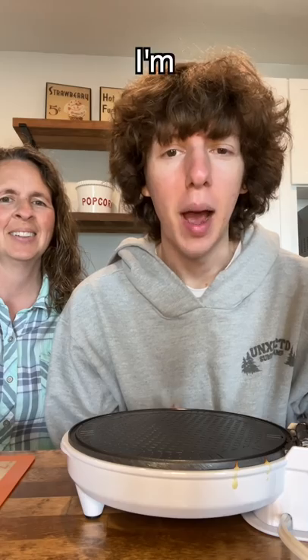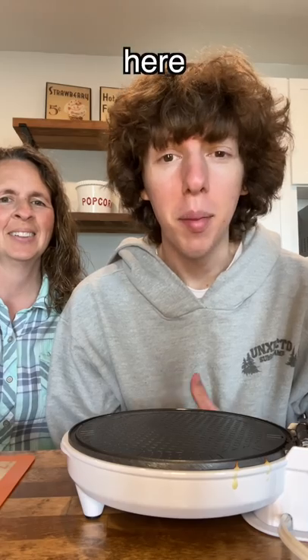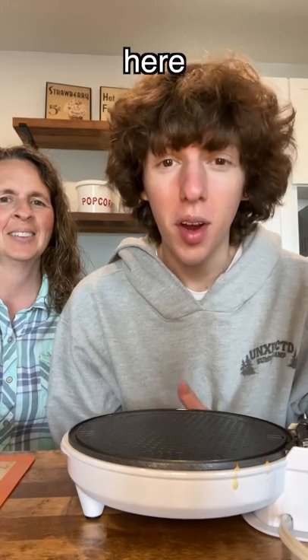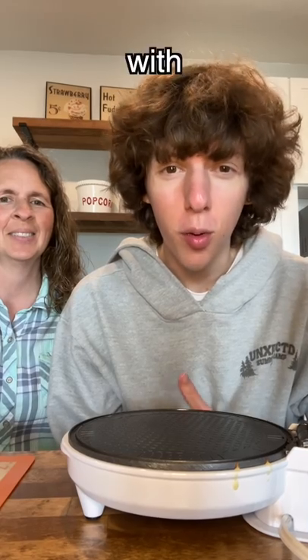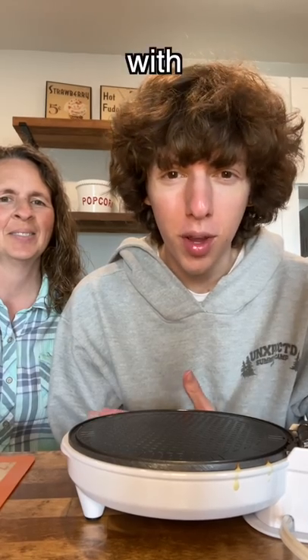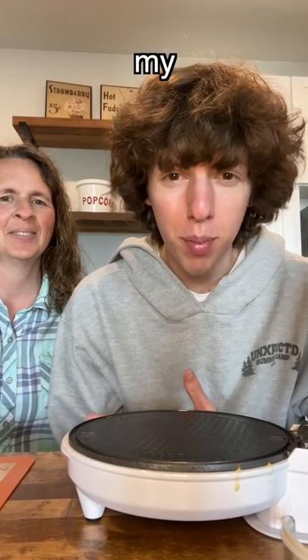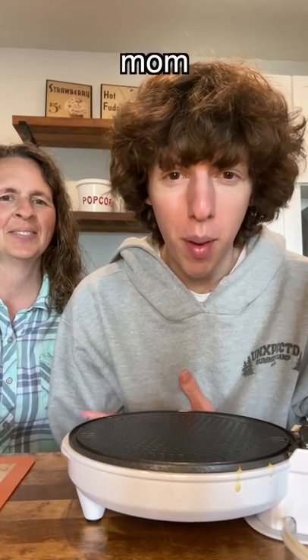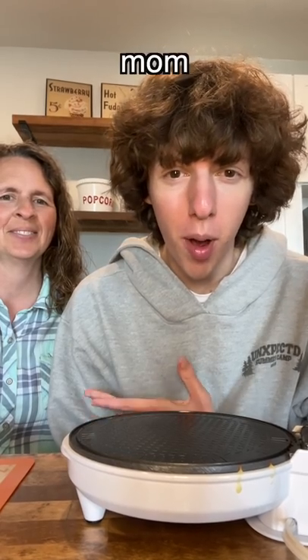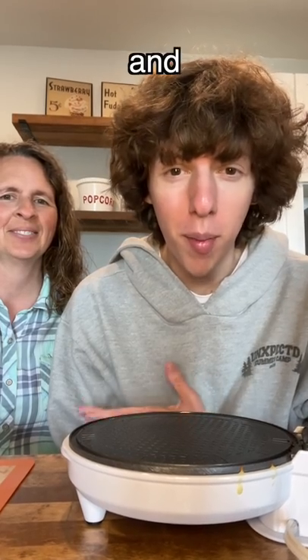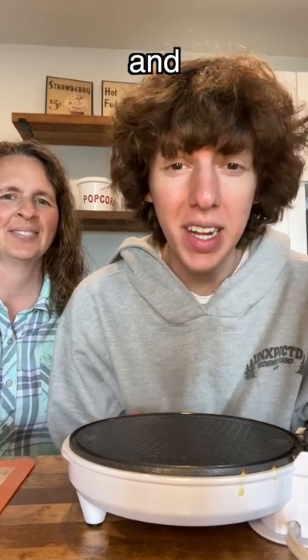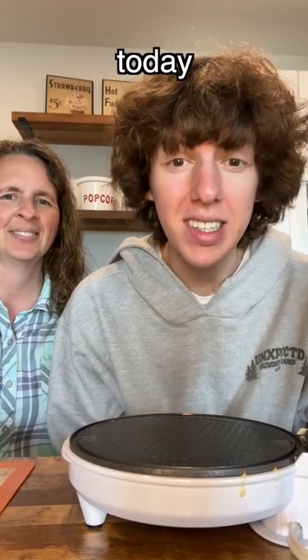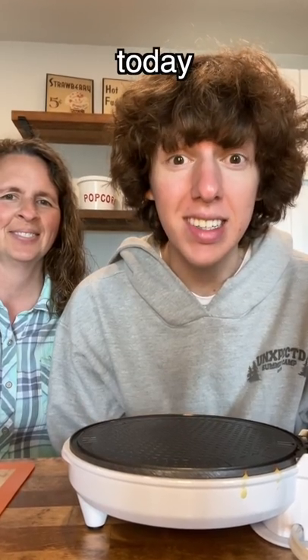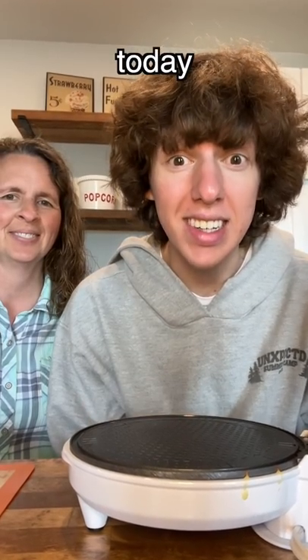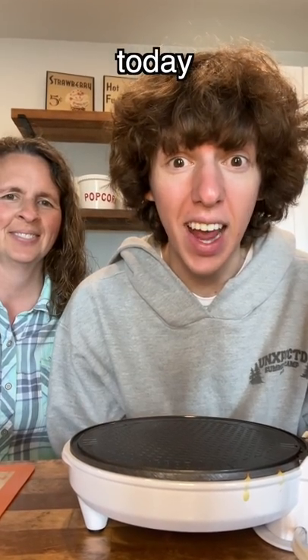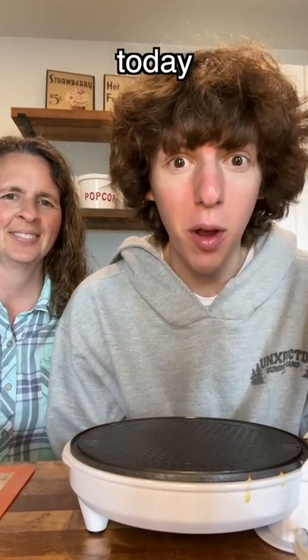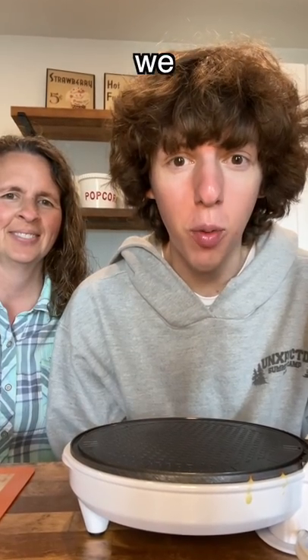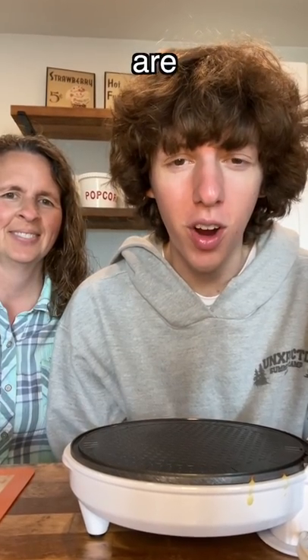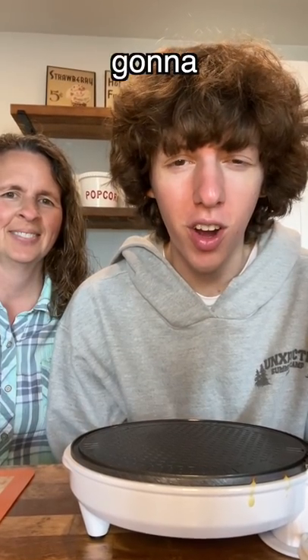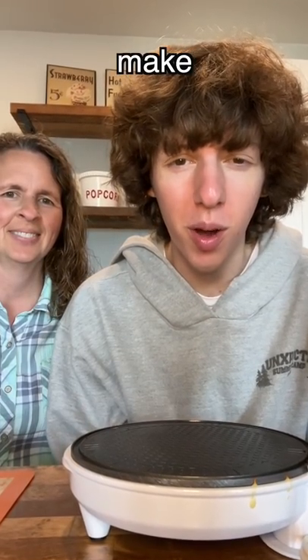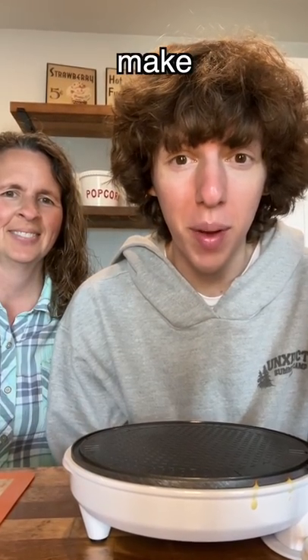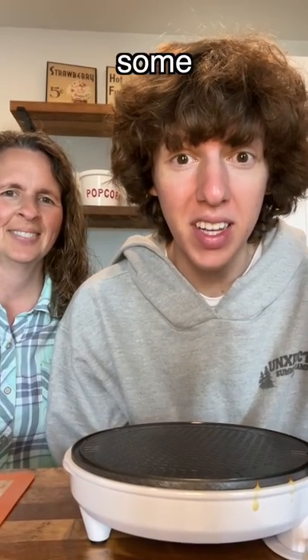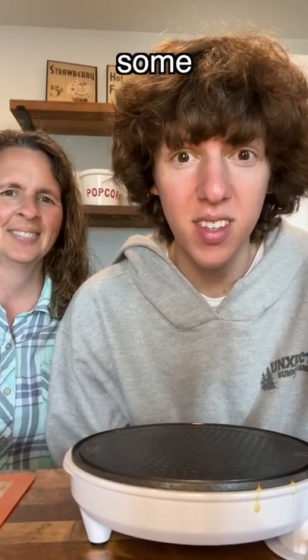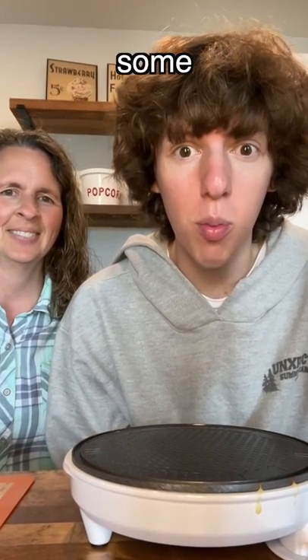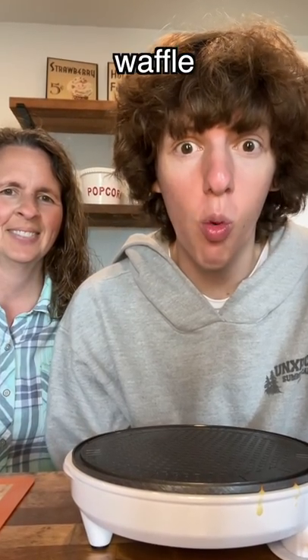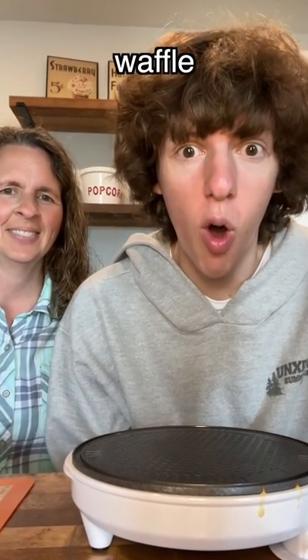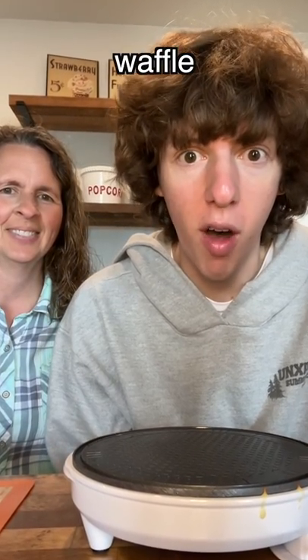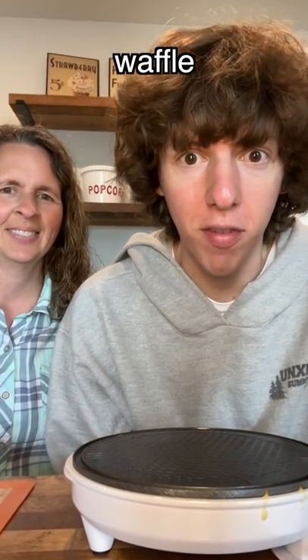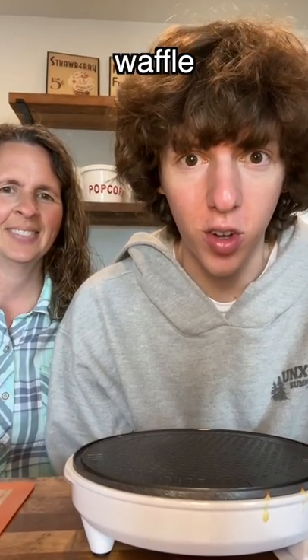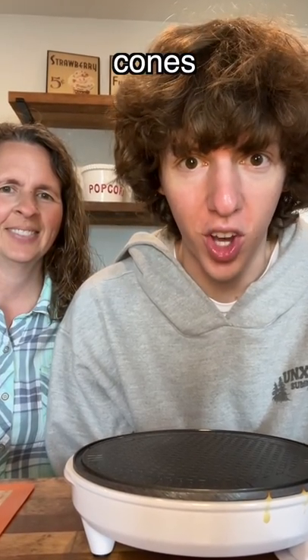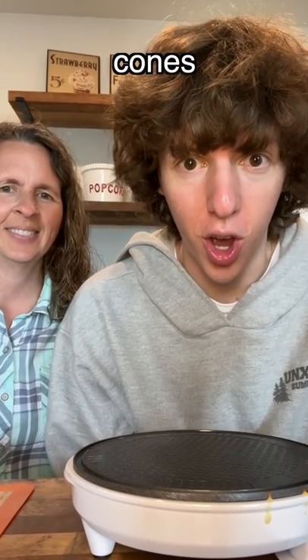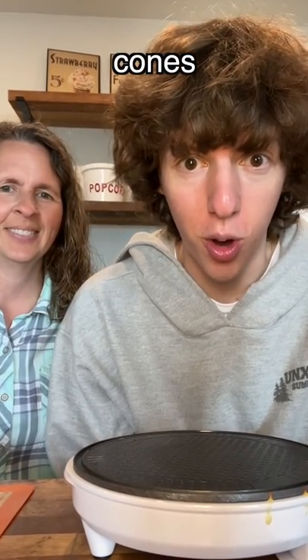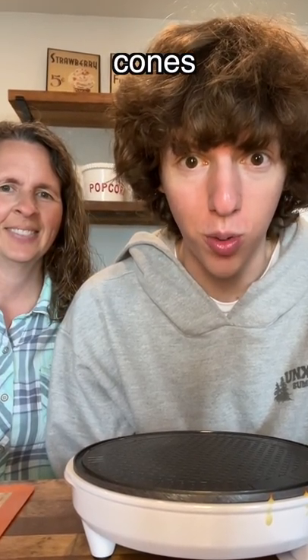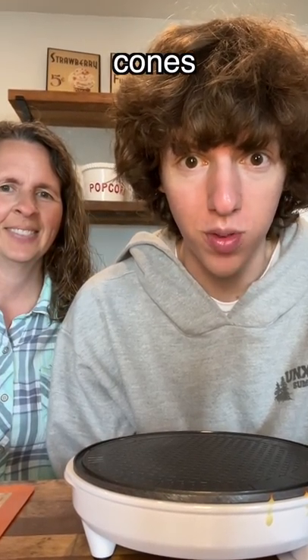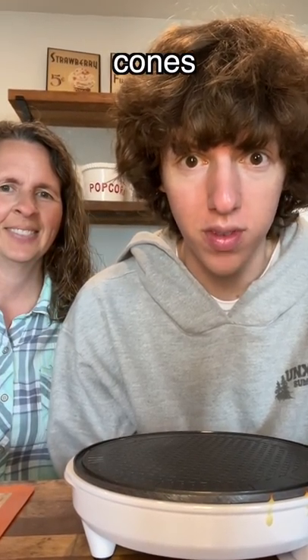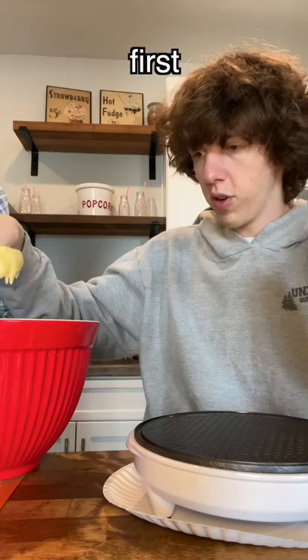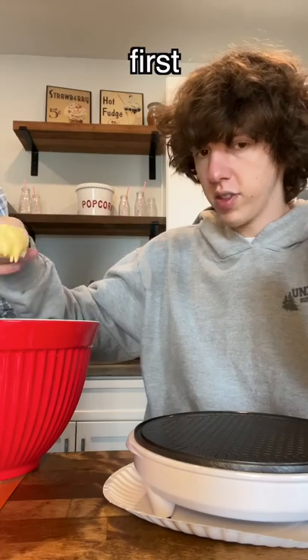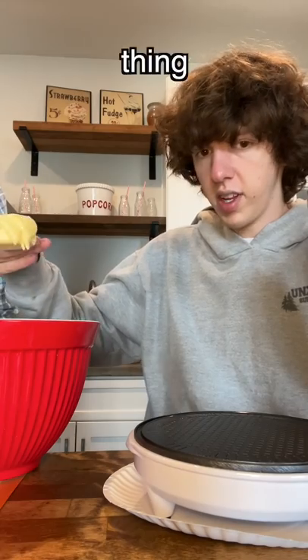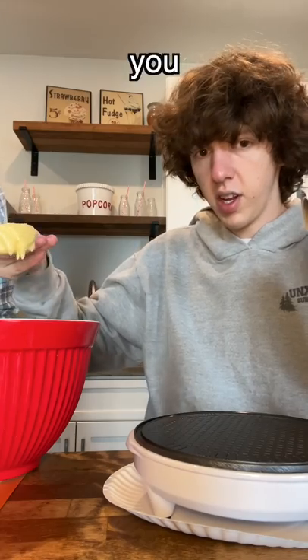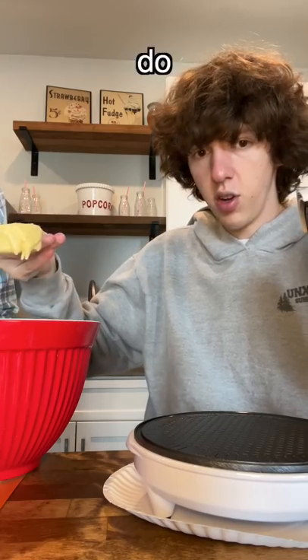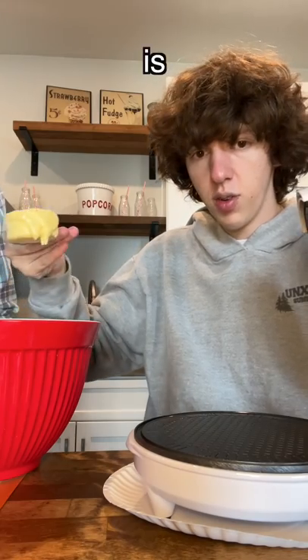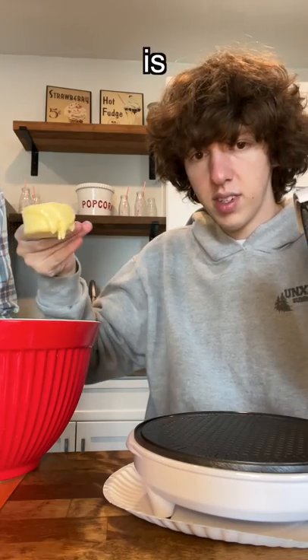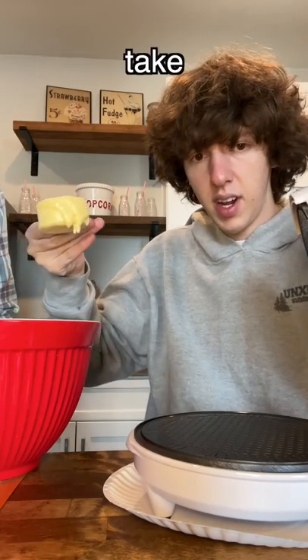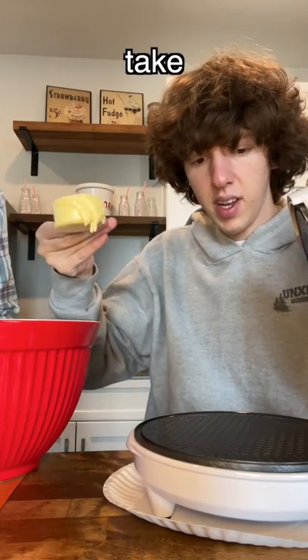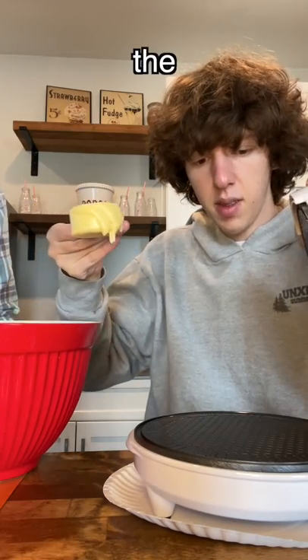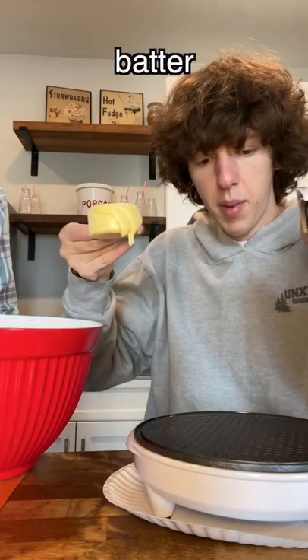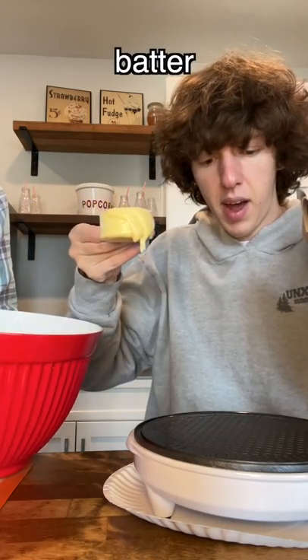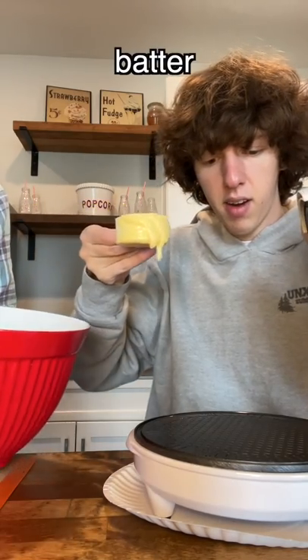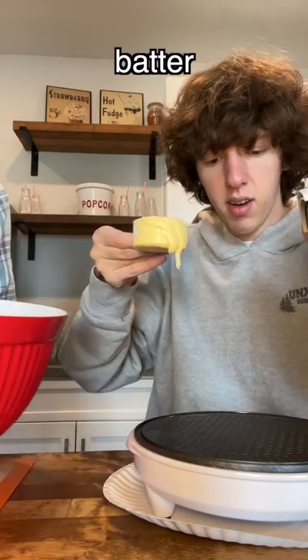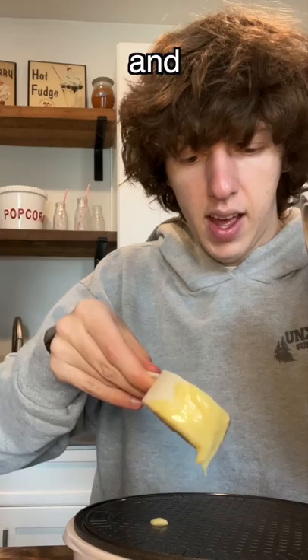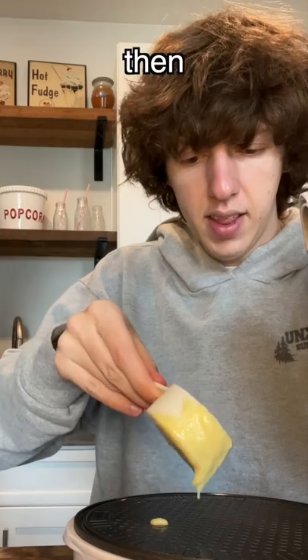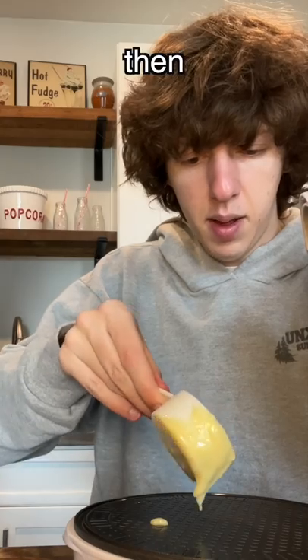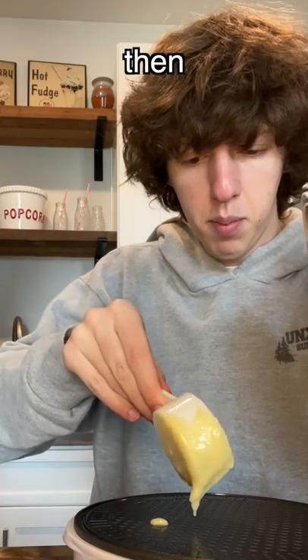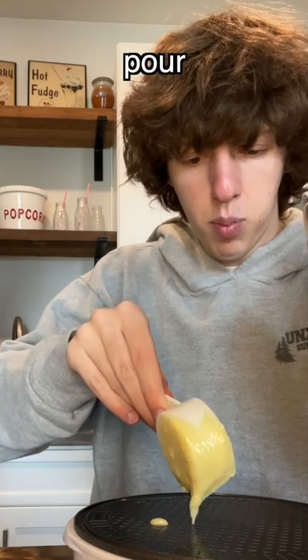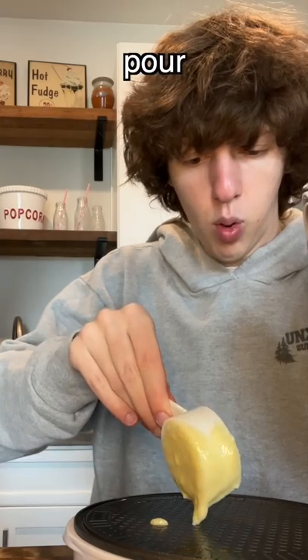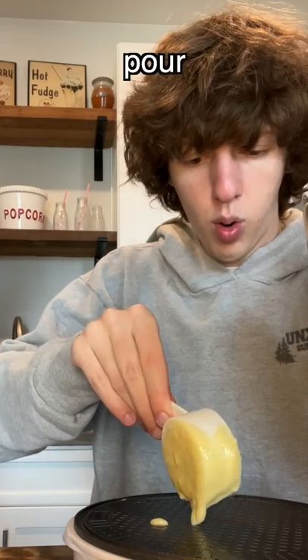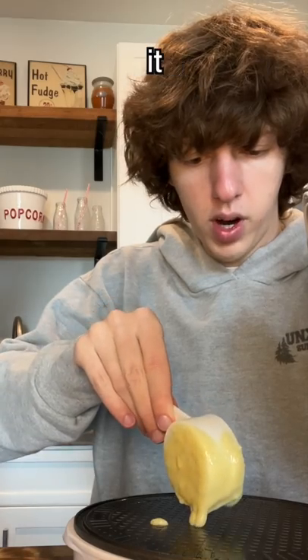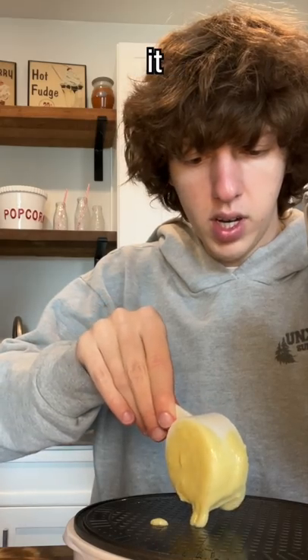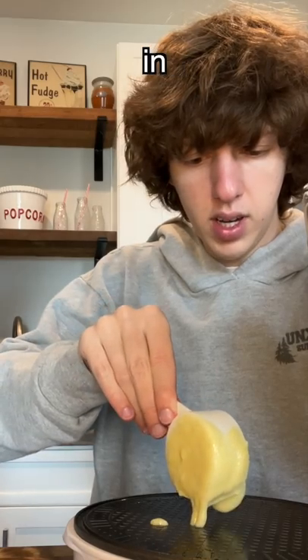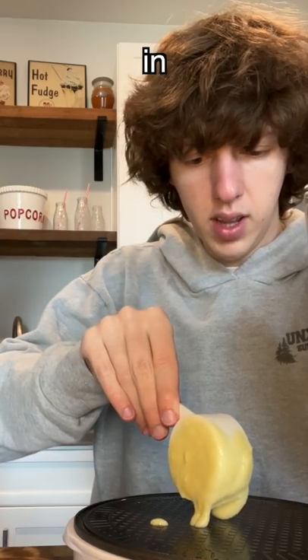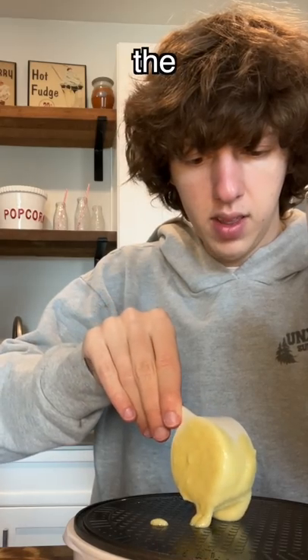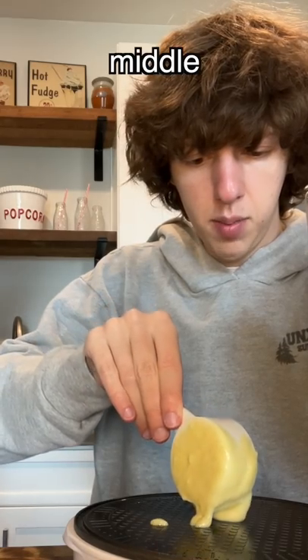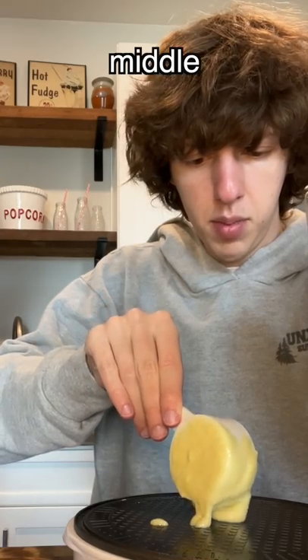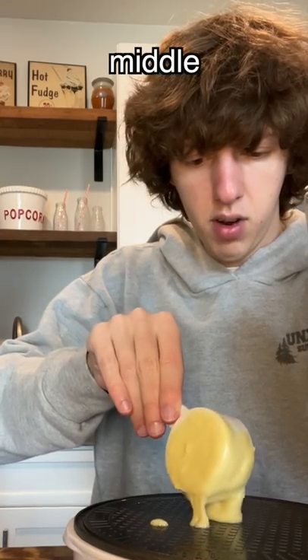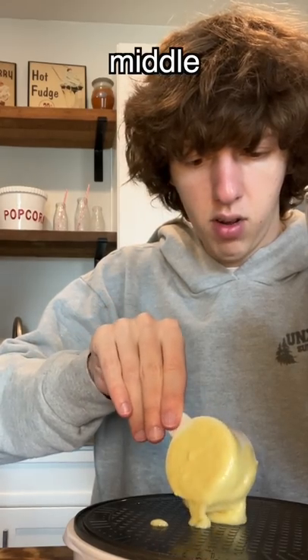I'm here with my mom and today we are going to make some waffle cones. First thing you do is take the batter and then pour it in the middle.